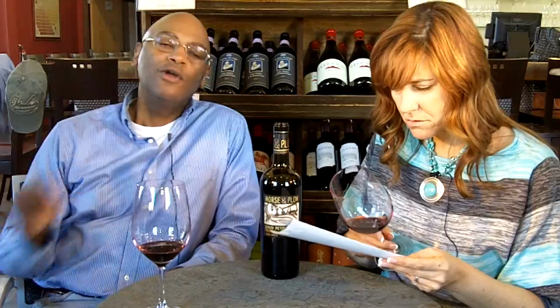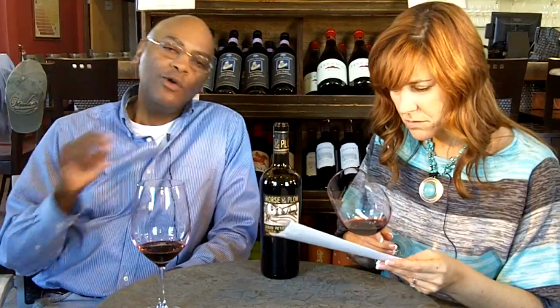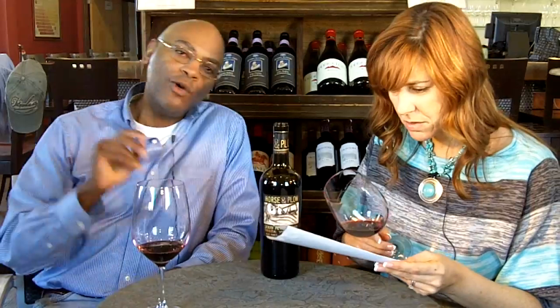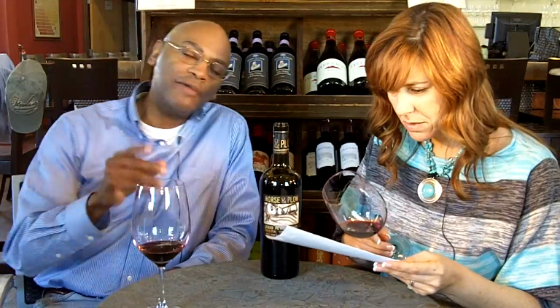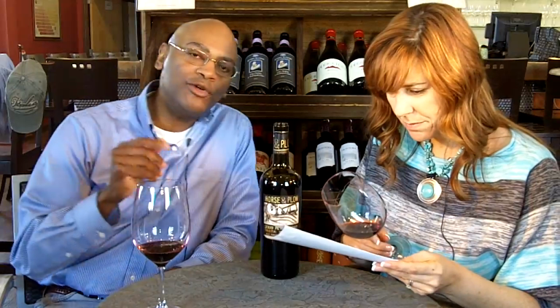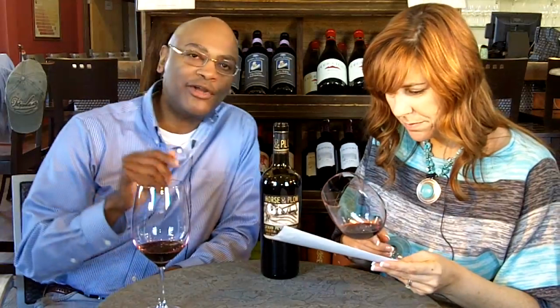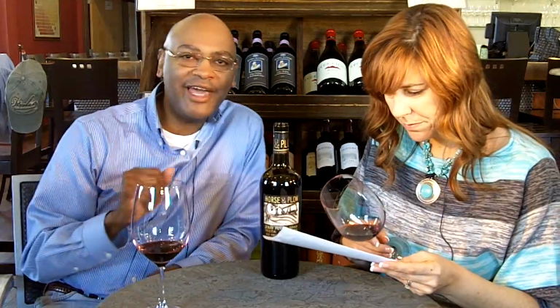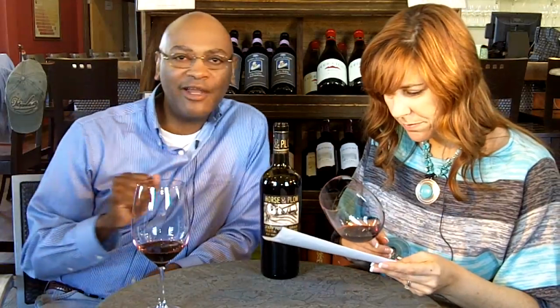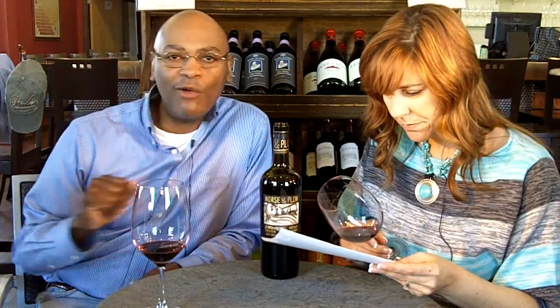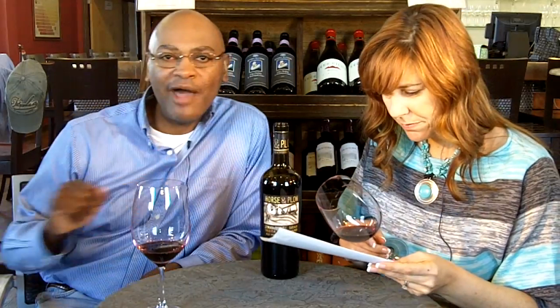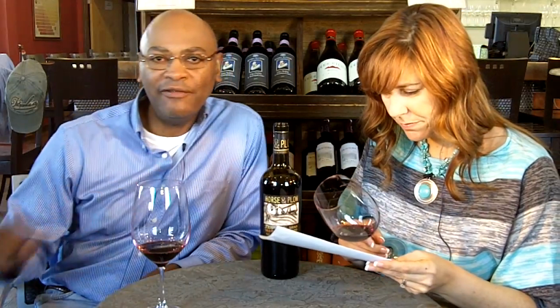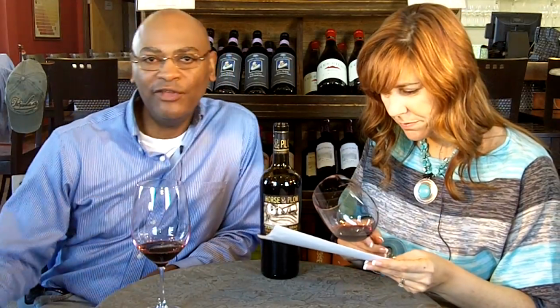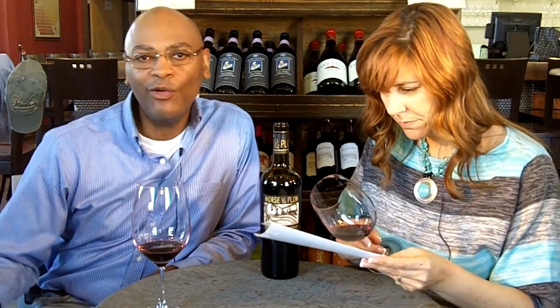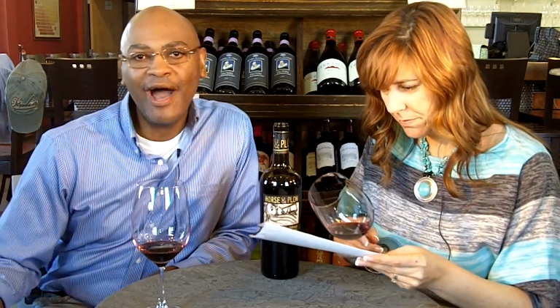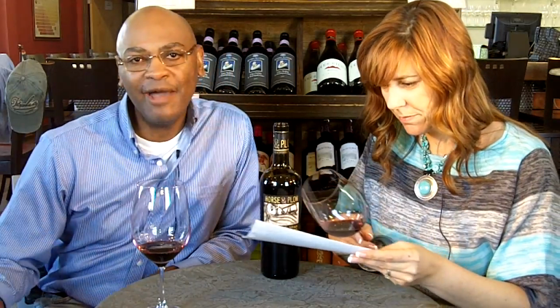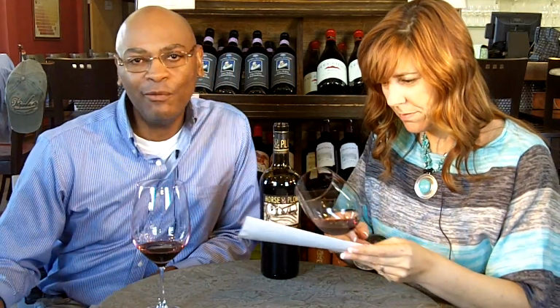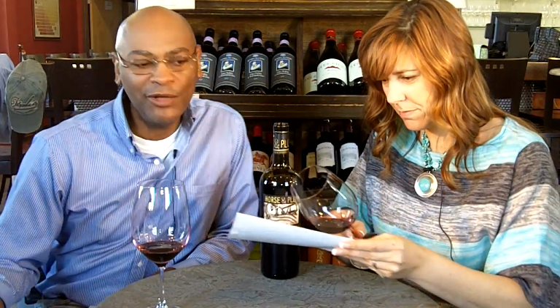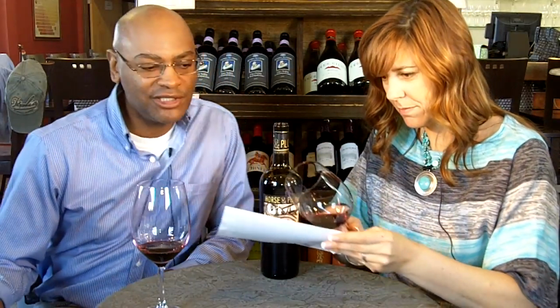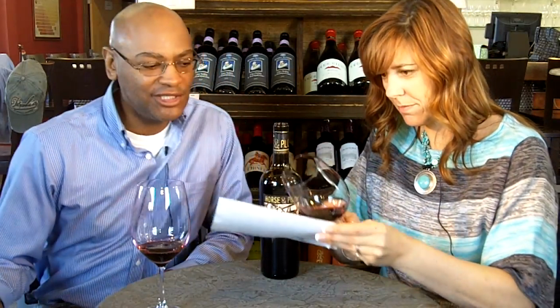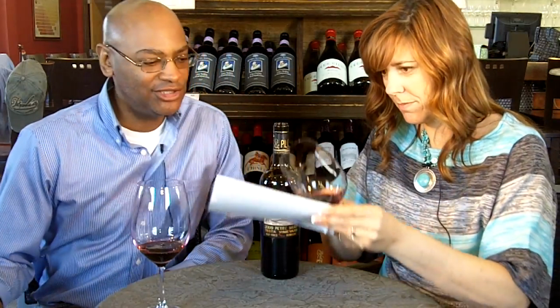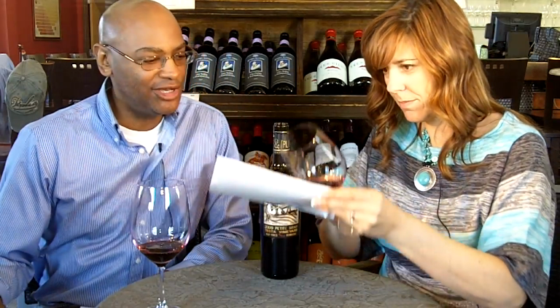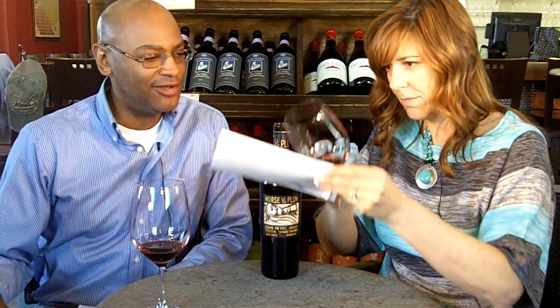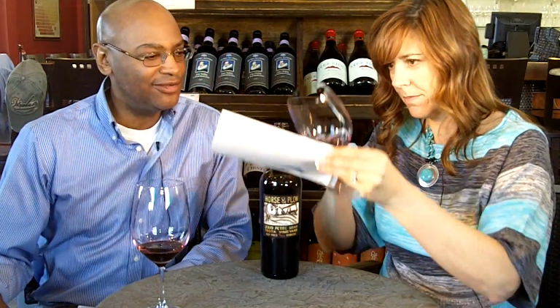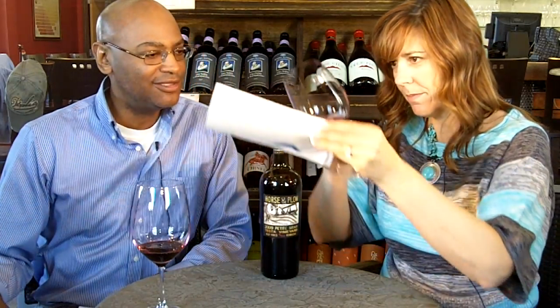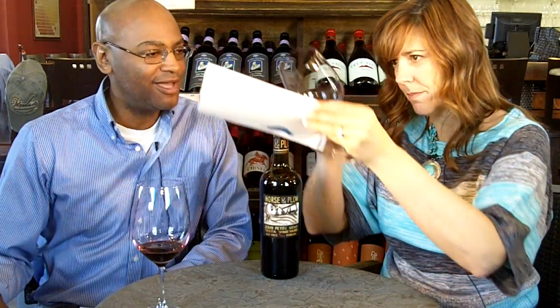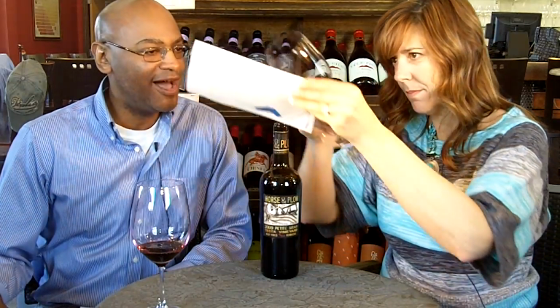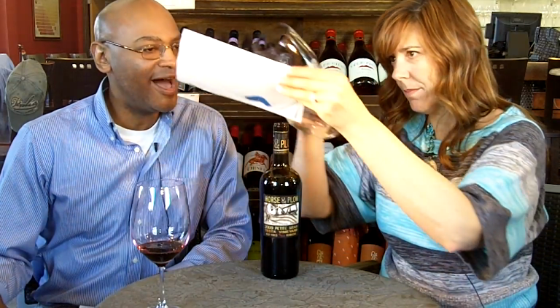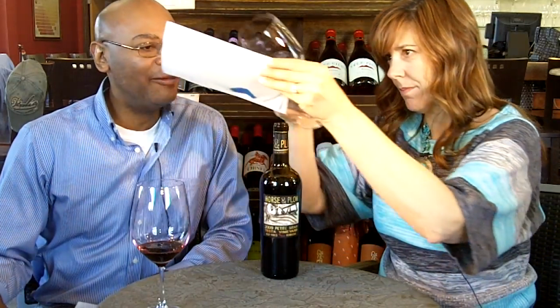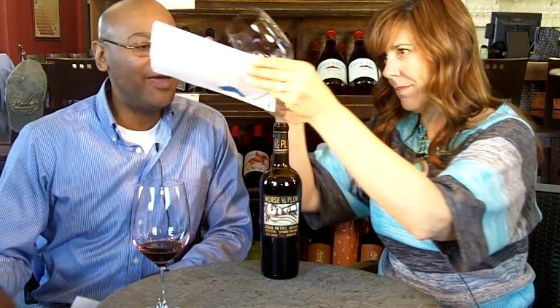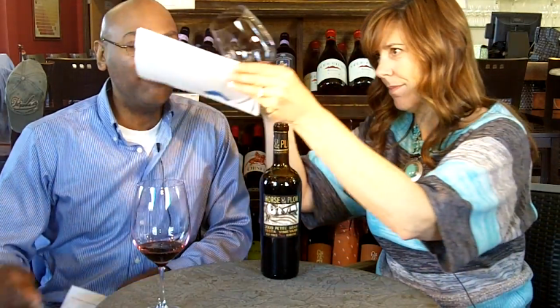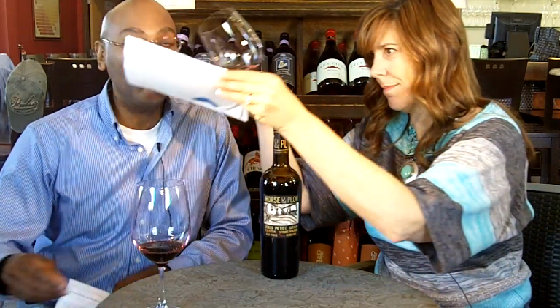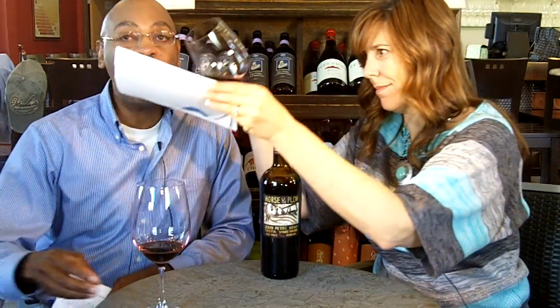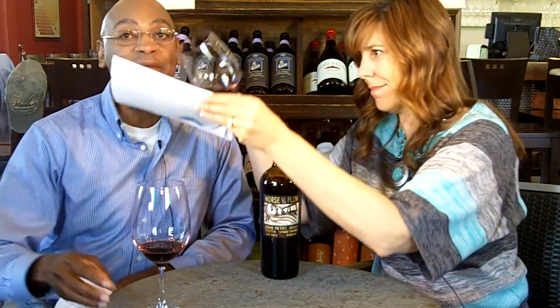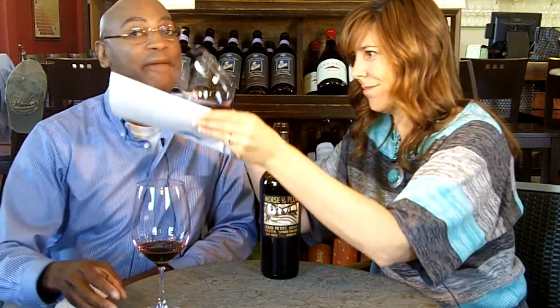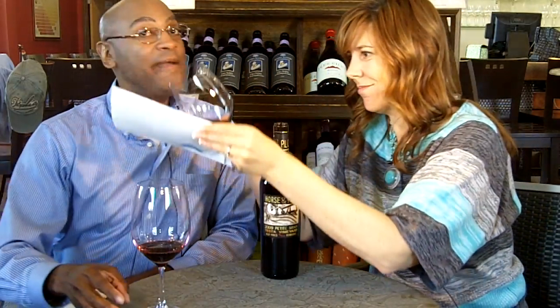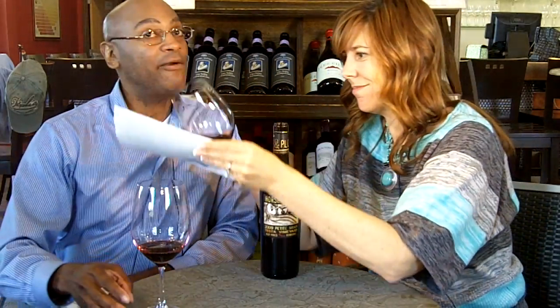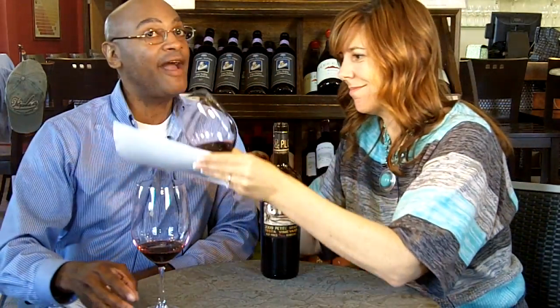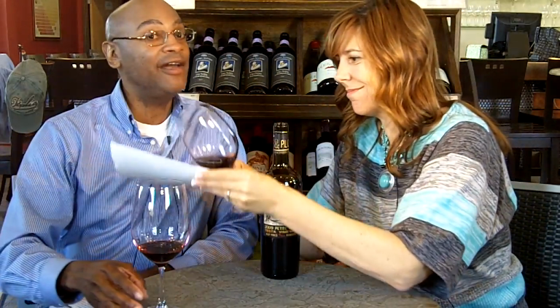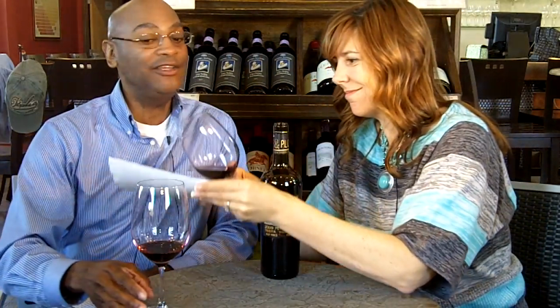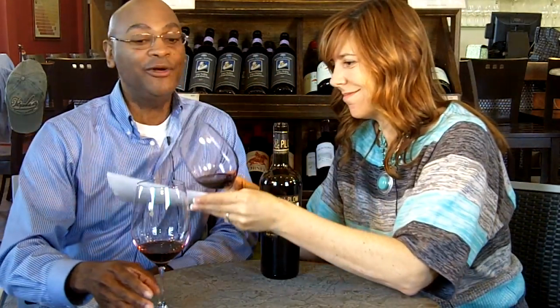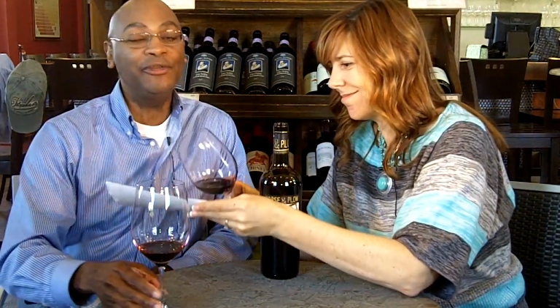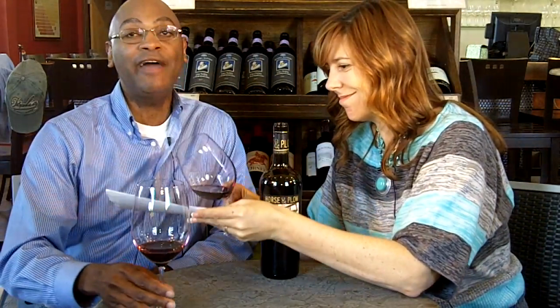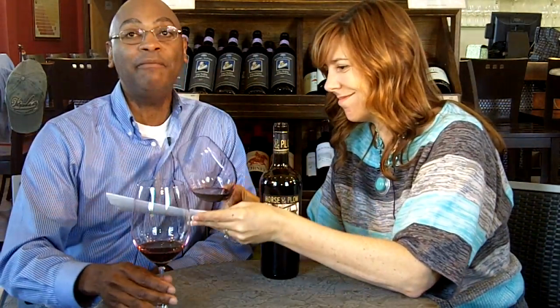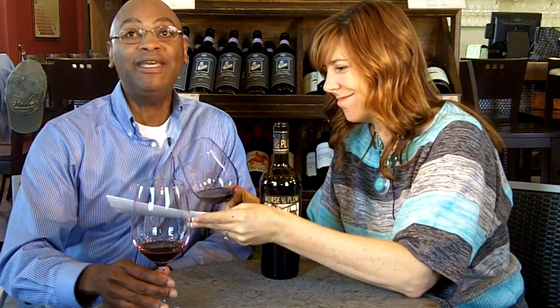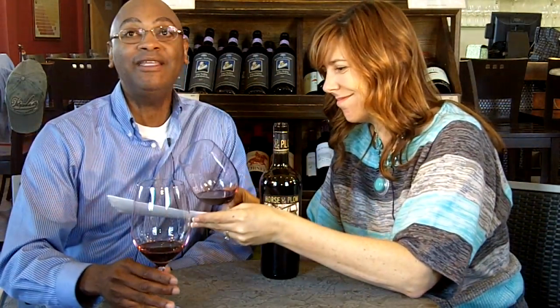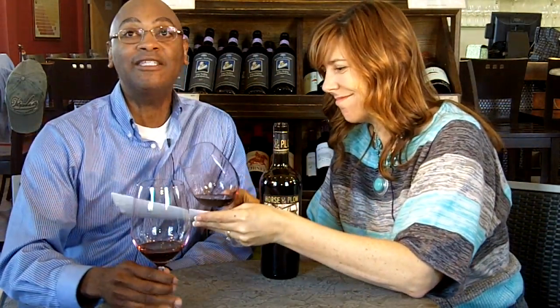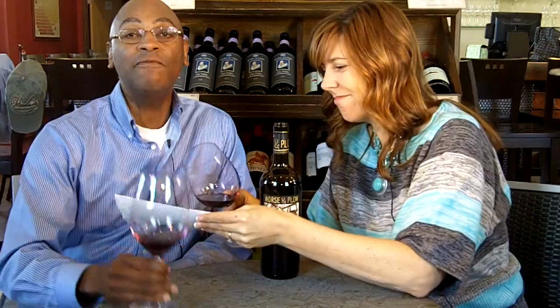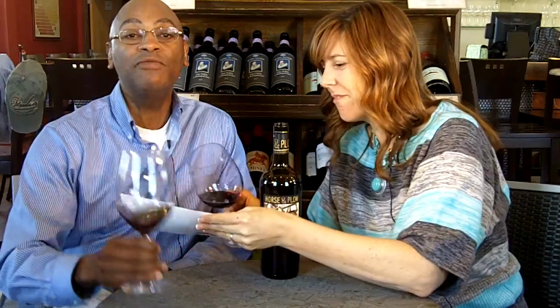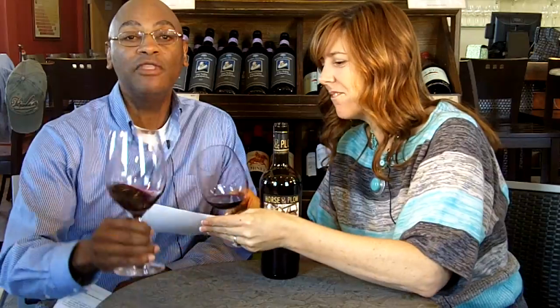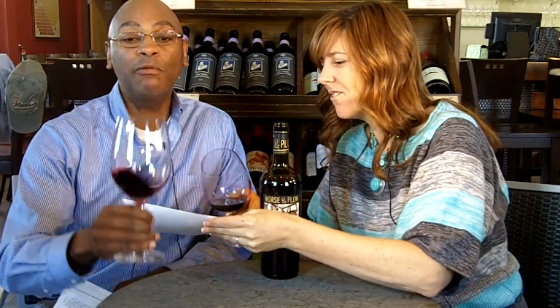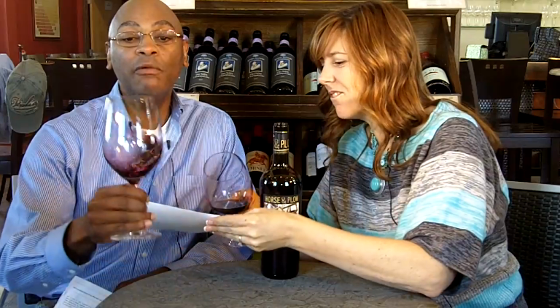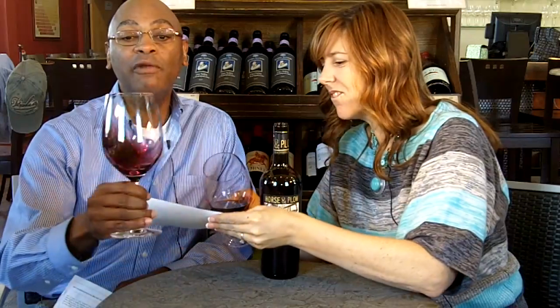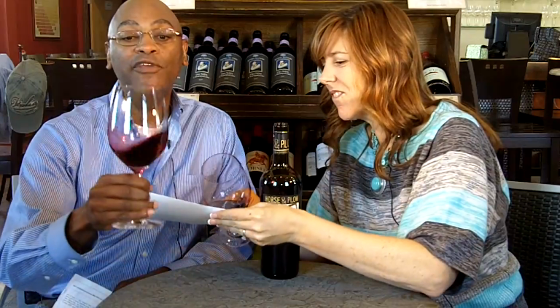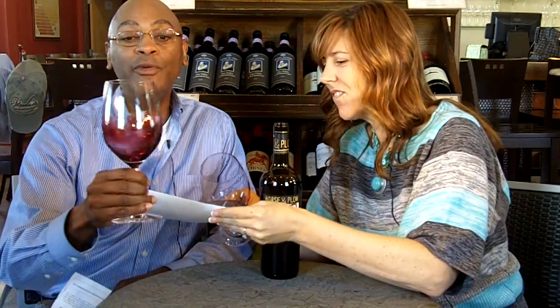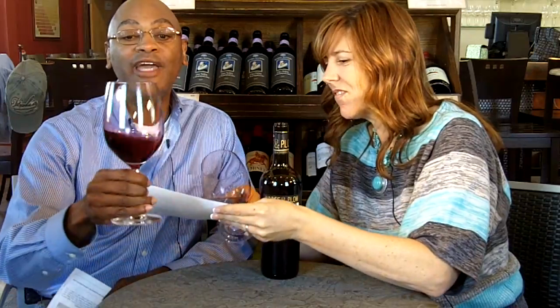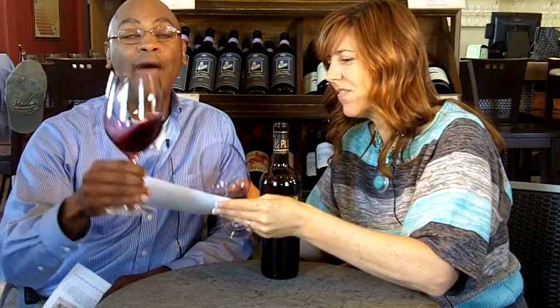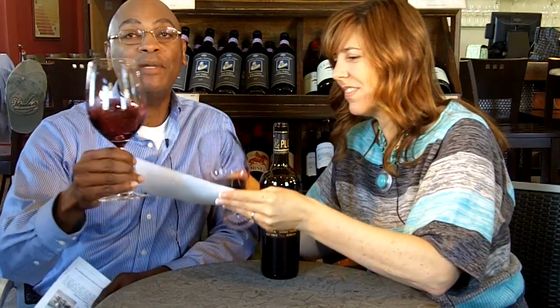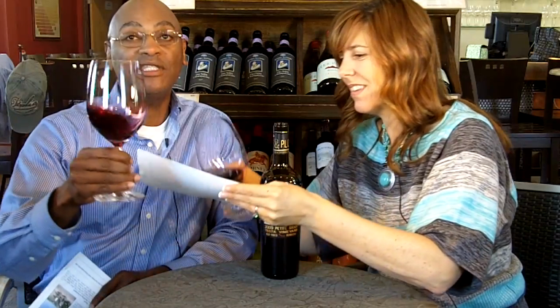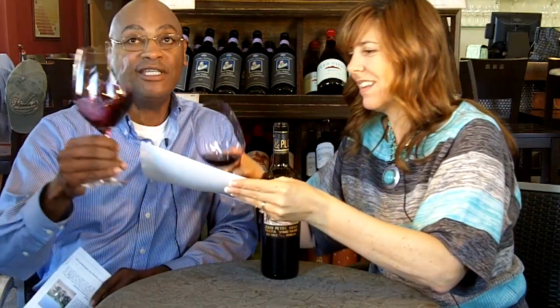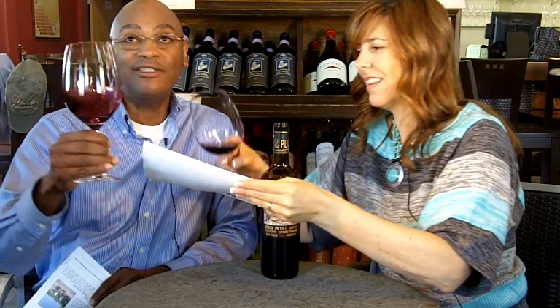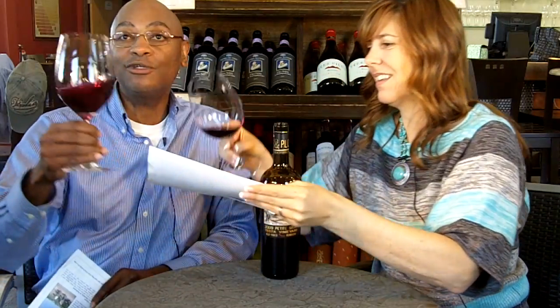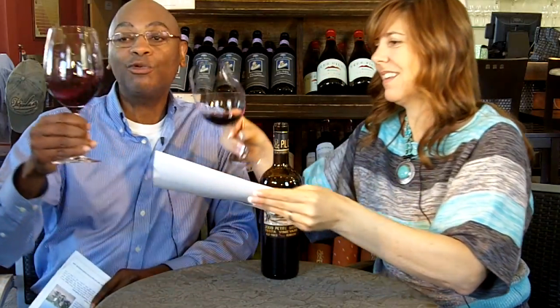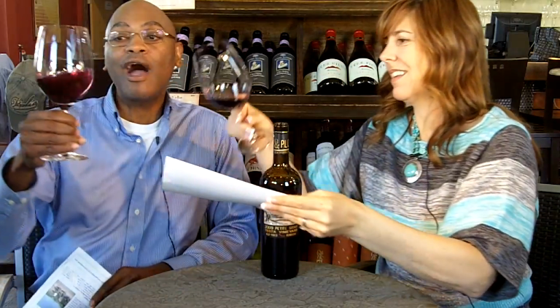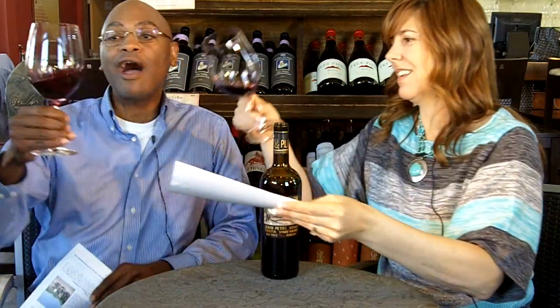Welcome to Organic Wine Review. I am Winston Jones. We have the white paper out — you know what that means? That we're reviewing a Petit Syrah.